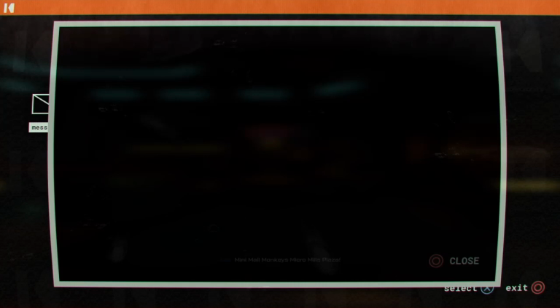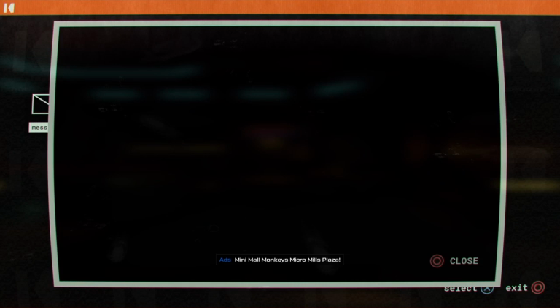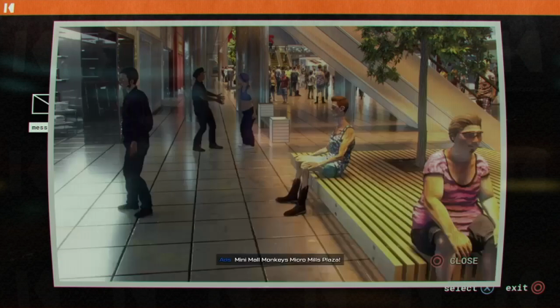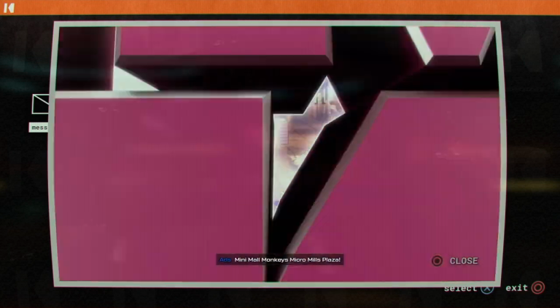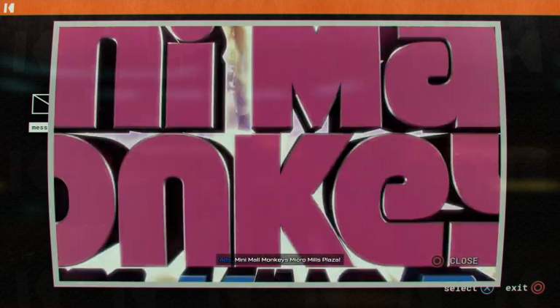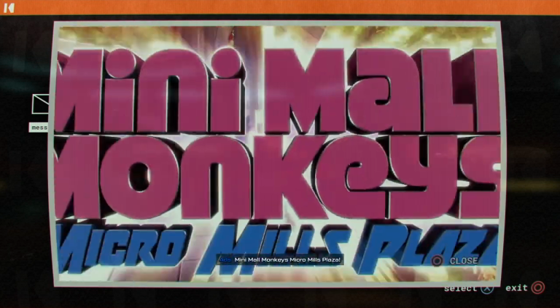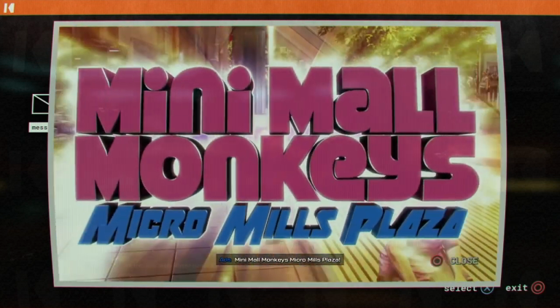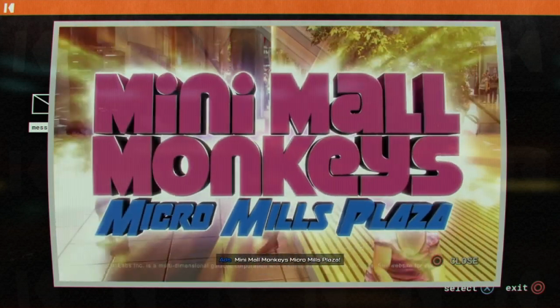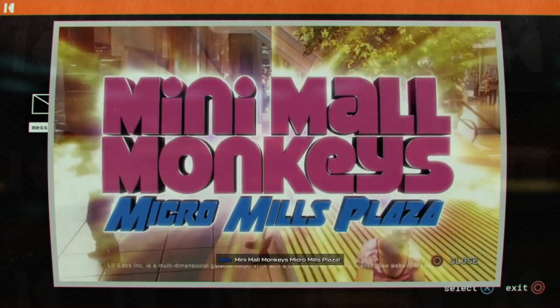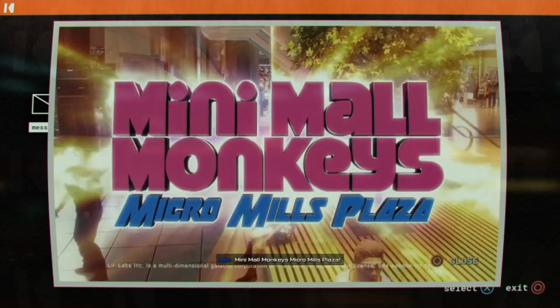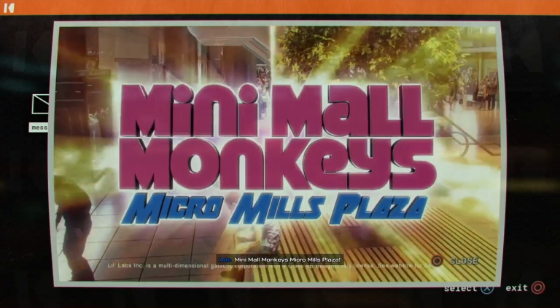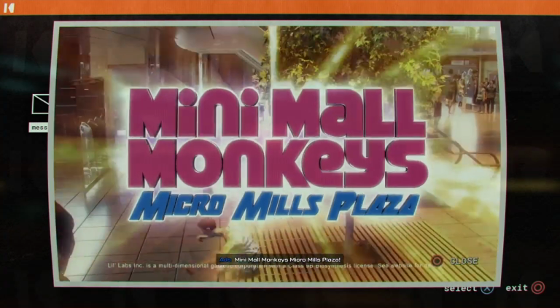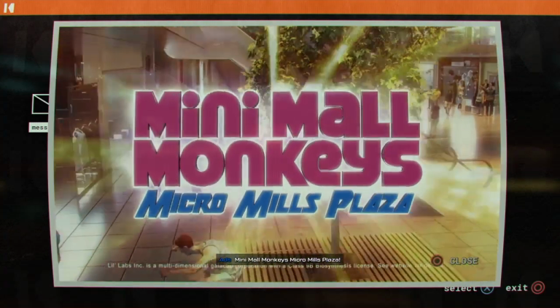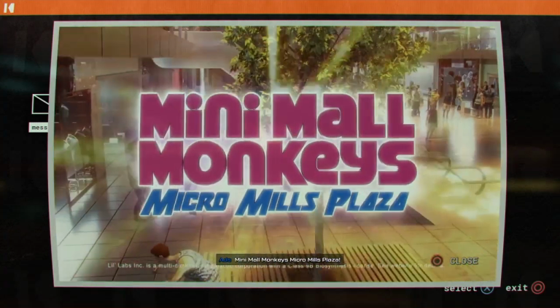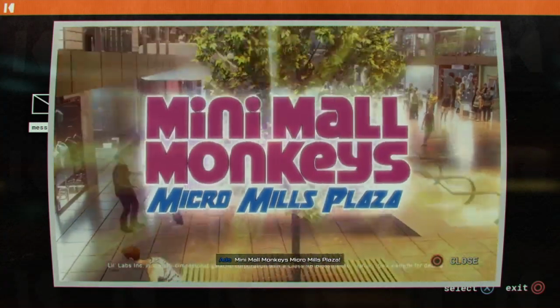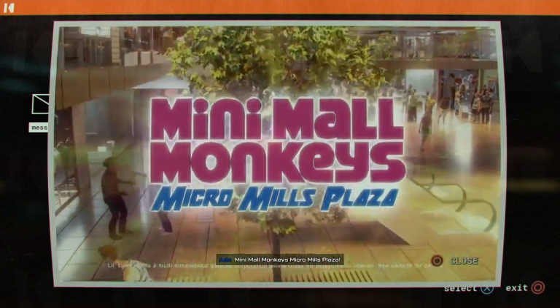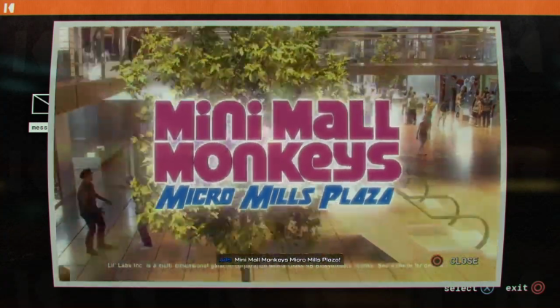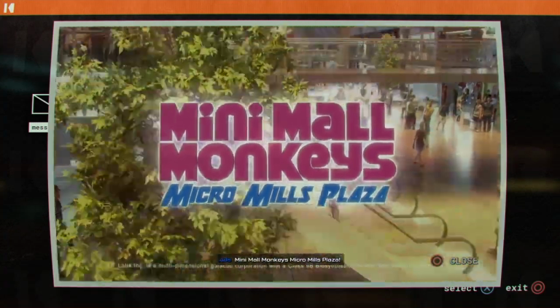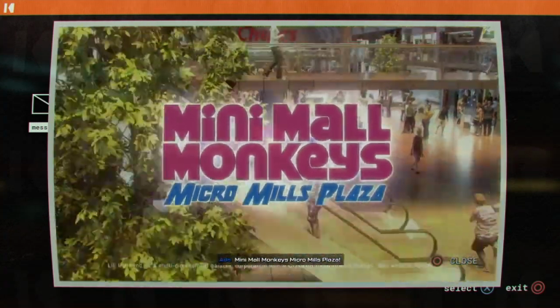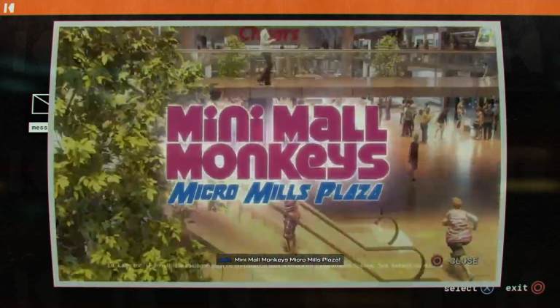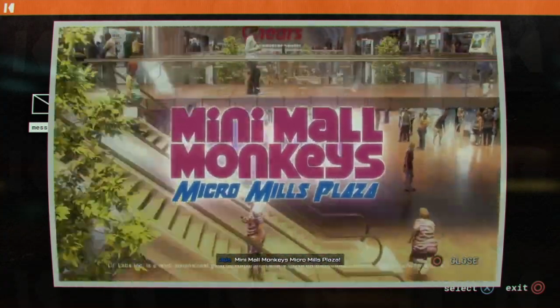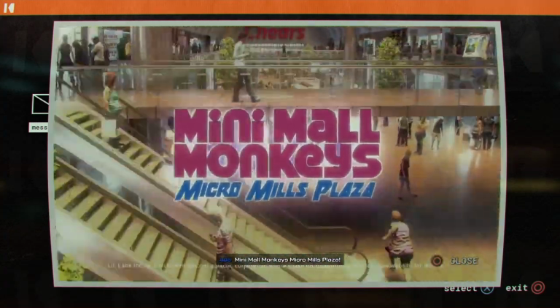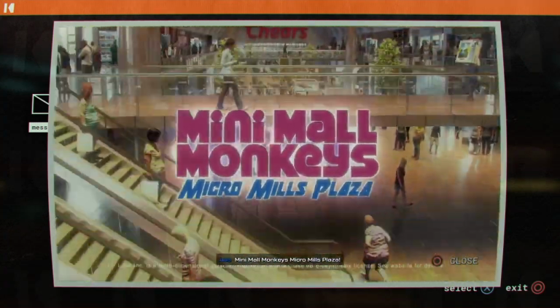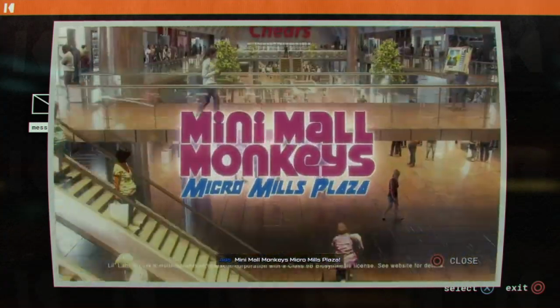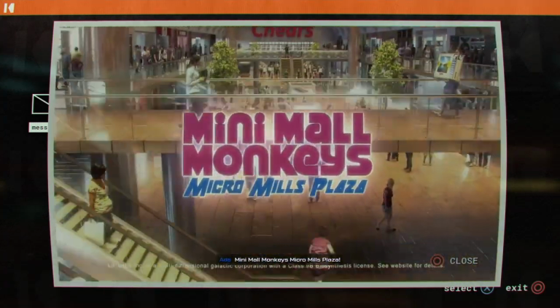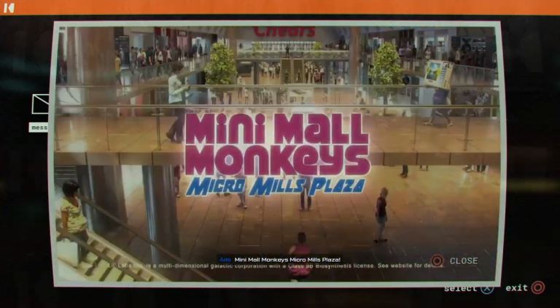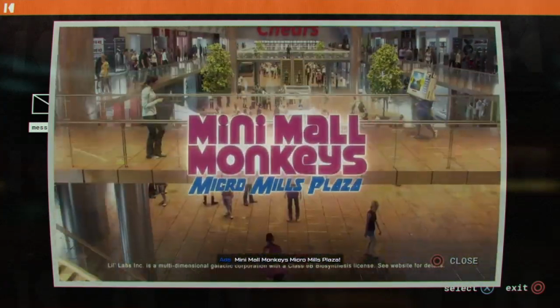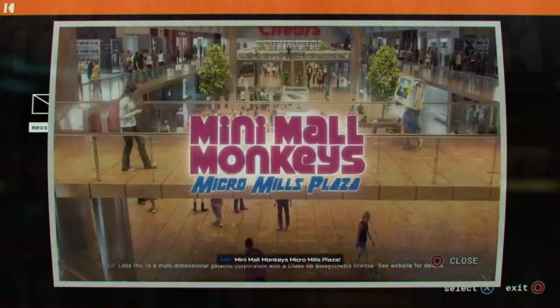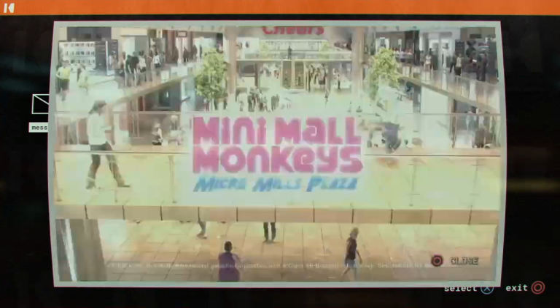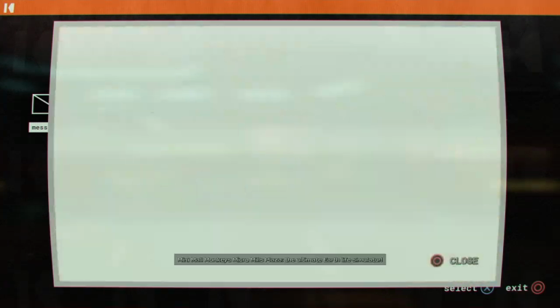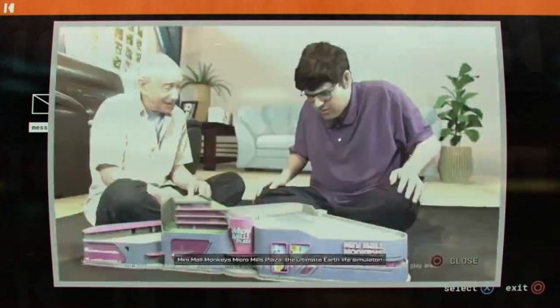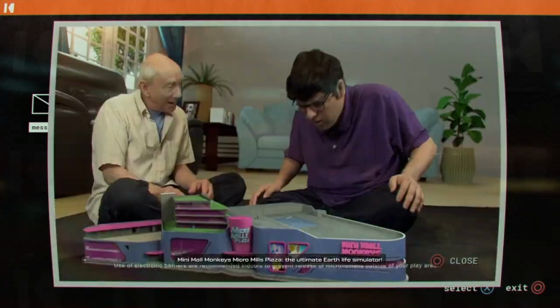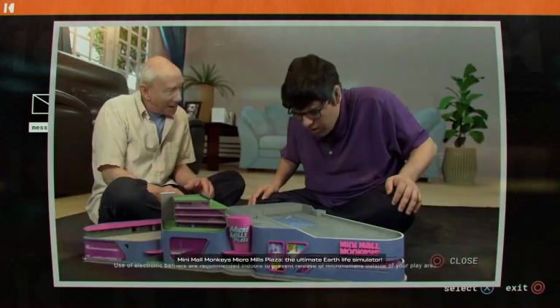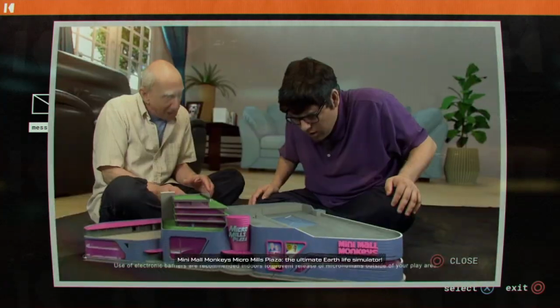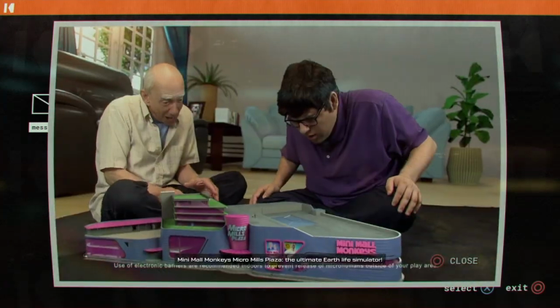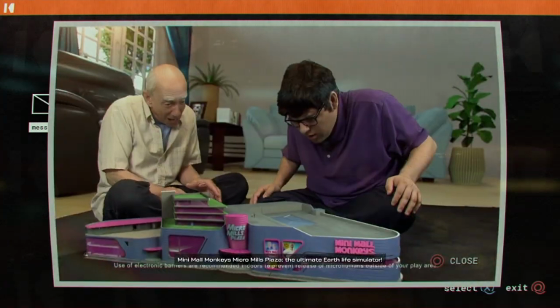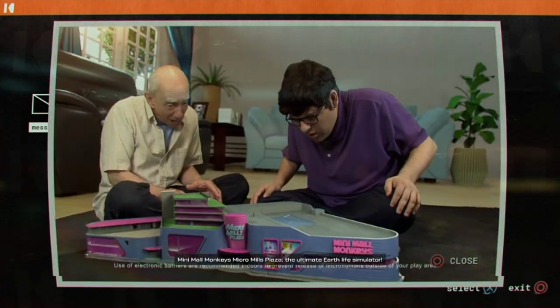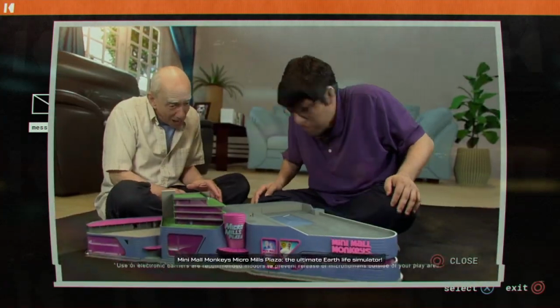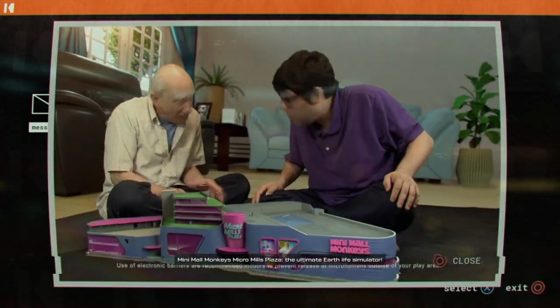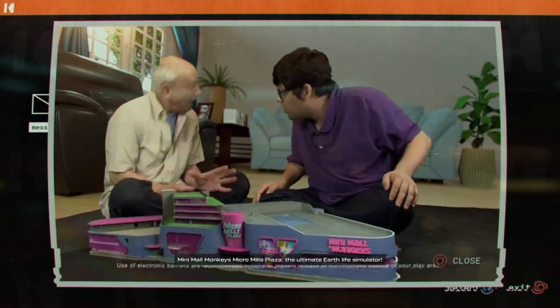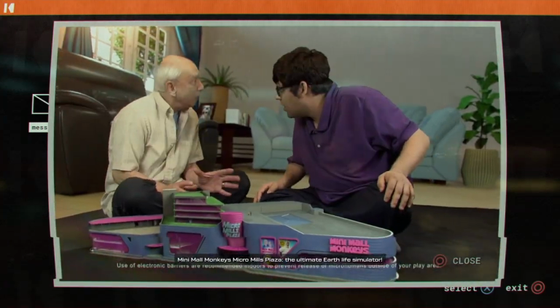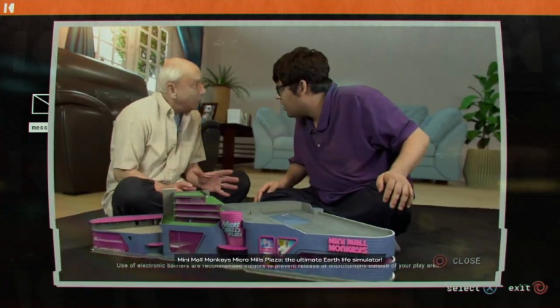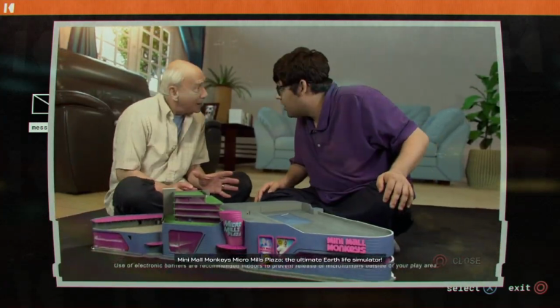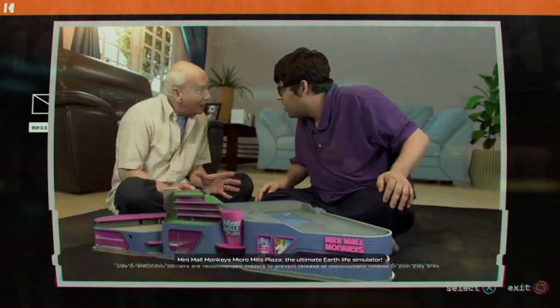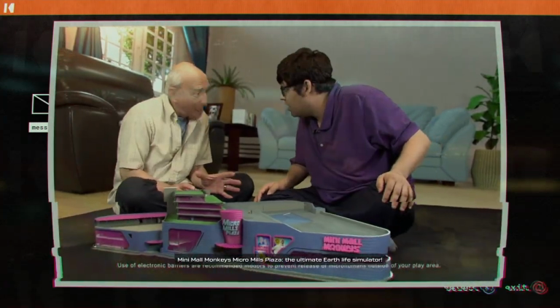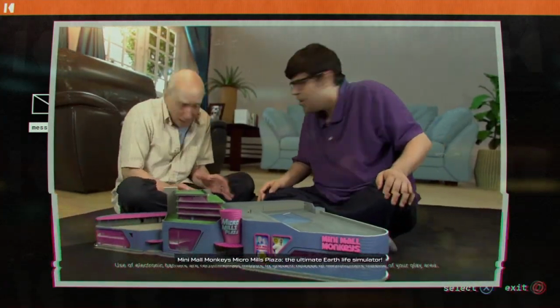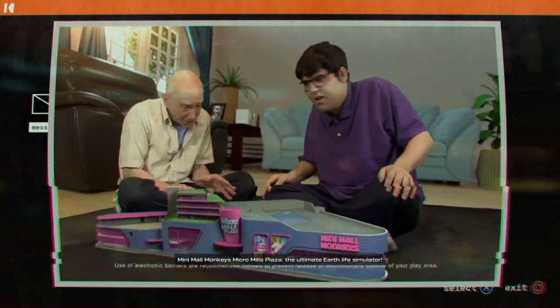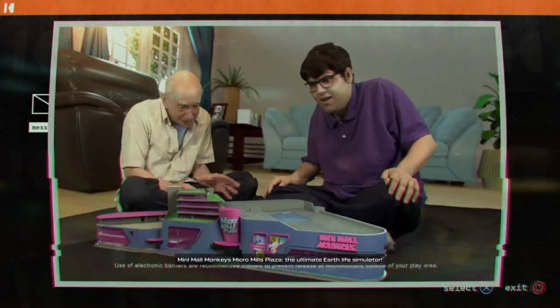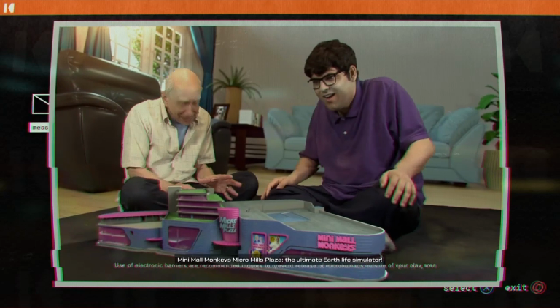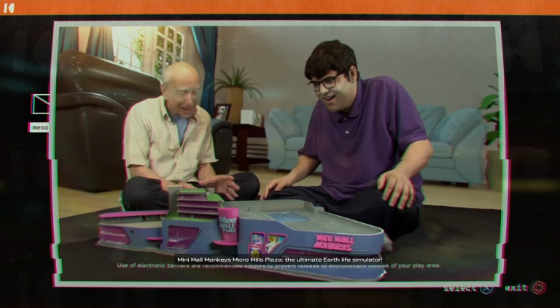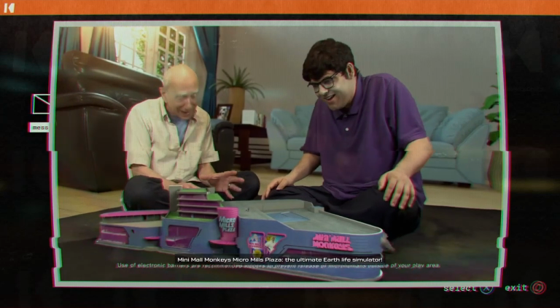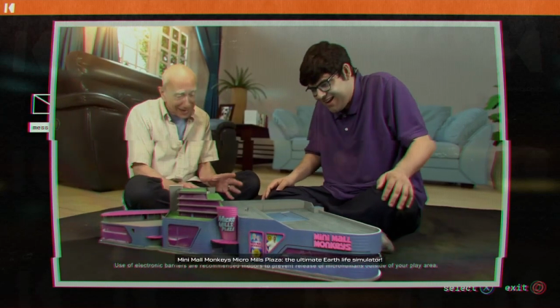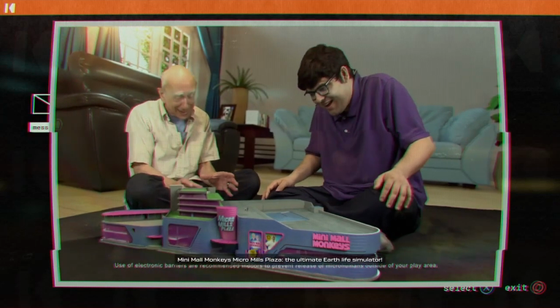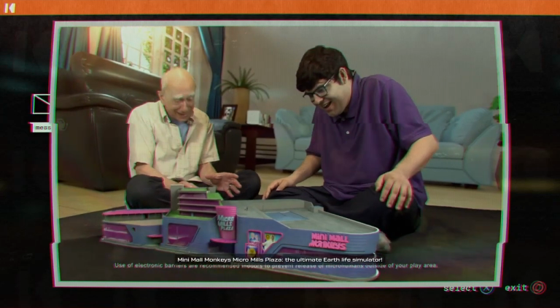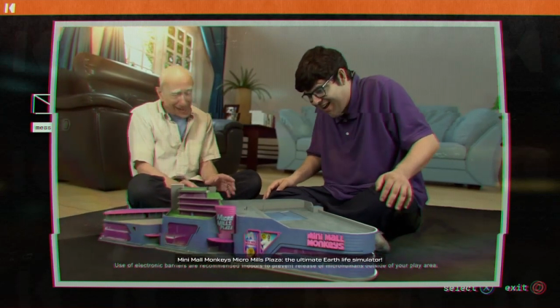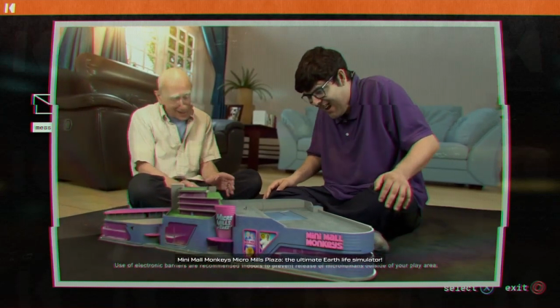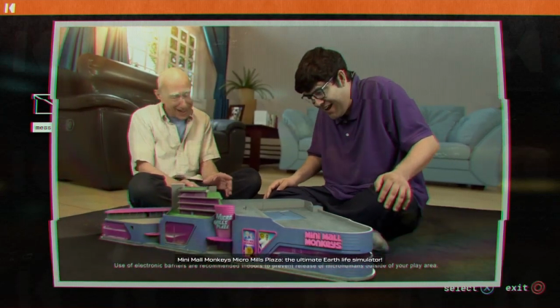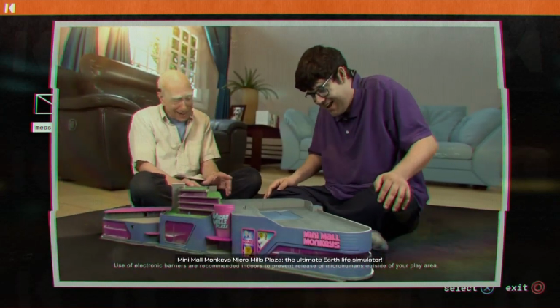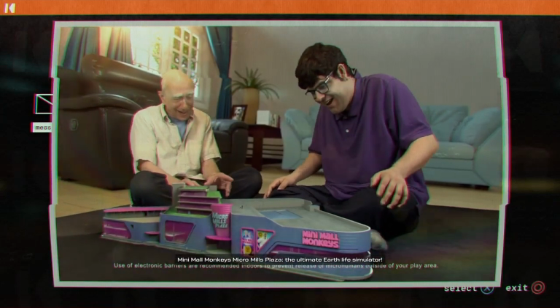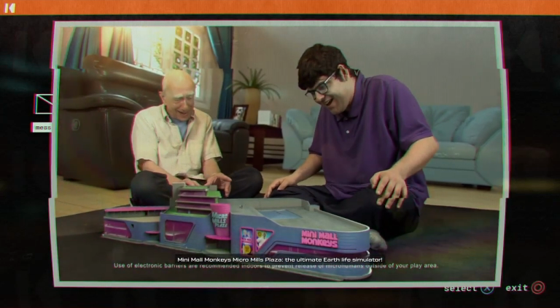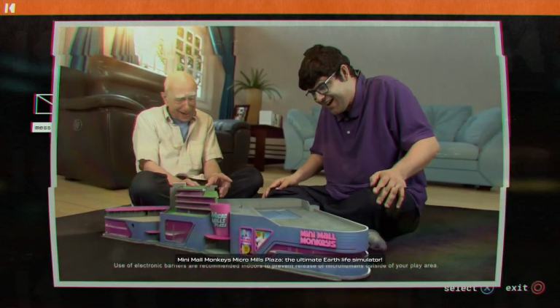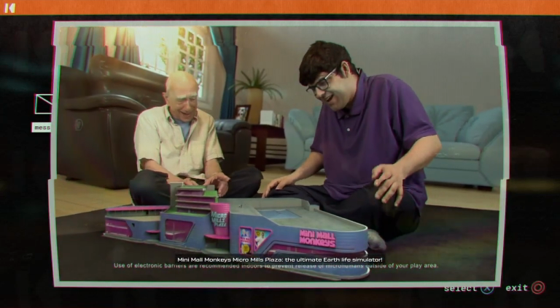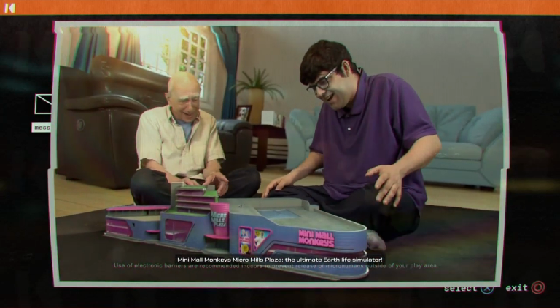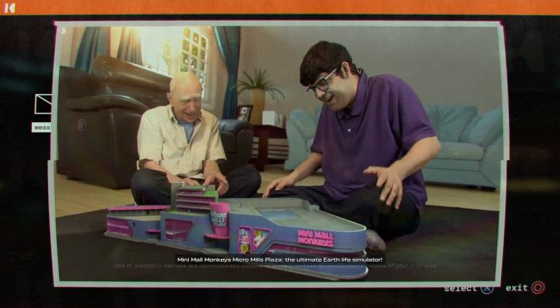Mini-Mall Monkeys Micro Mills Plaza. The ultimate Earth life simulator.